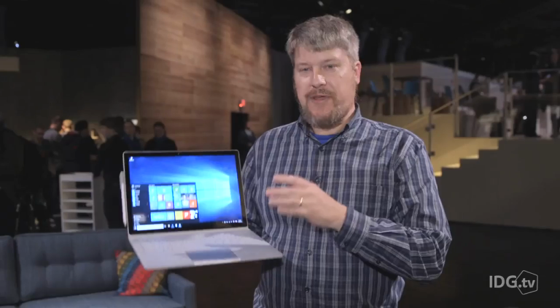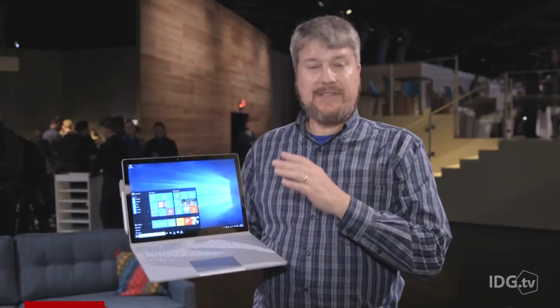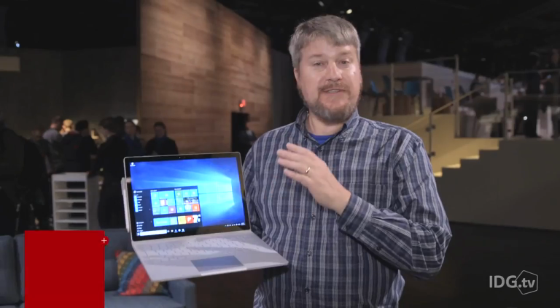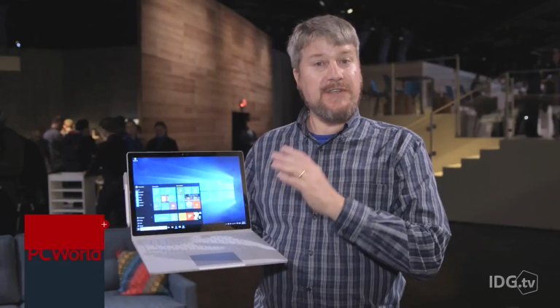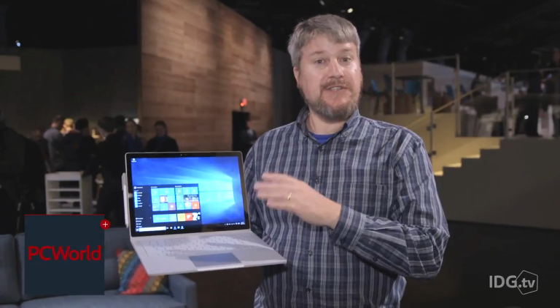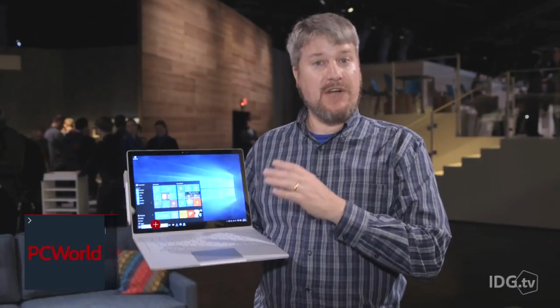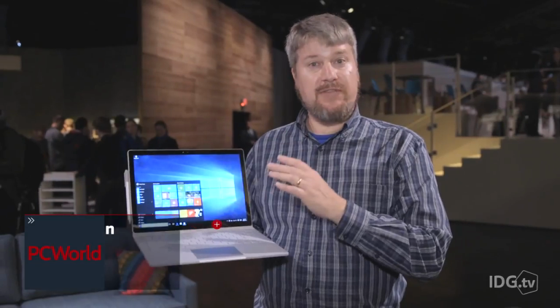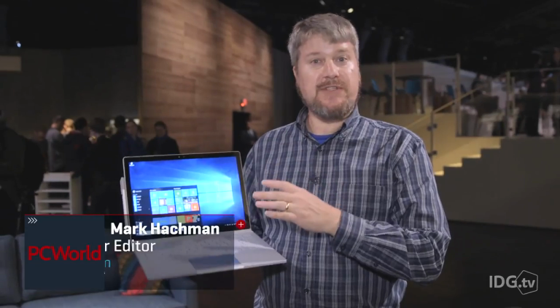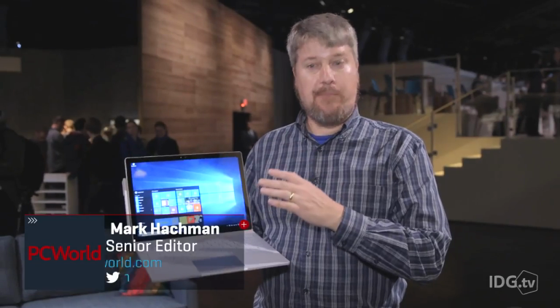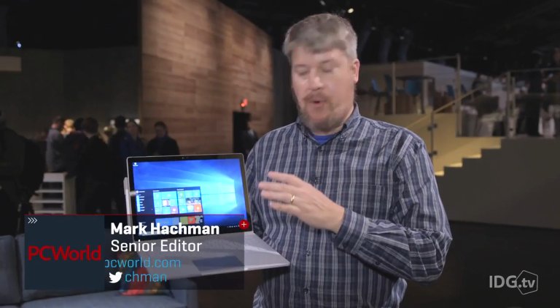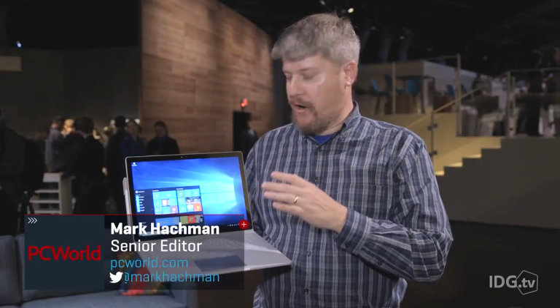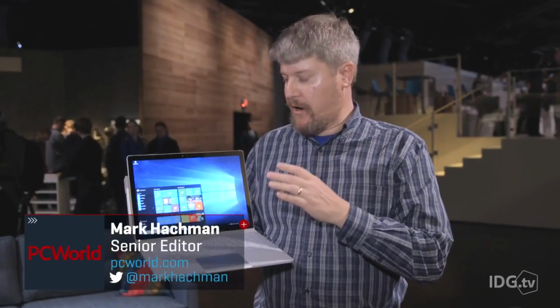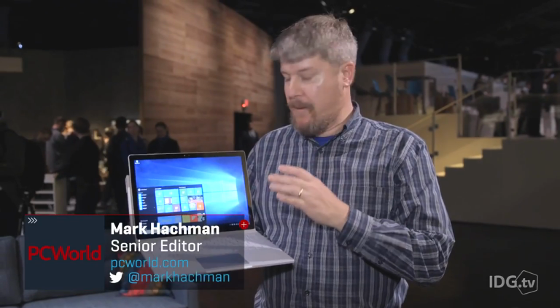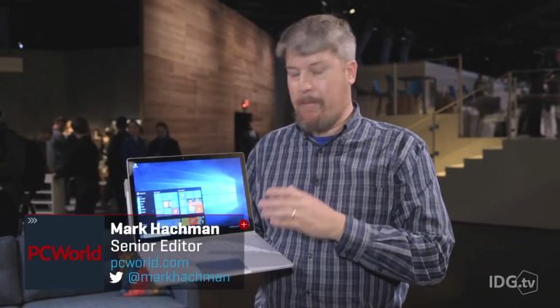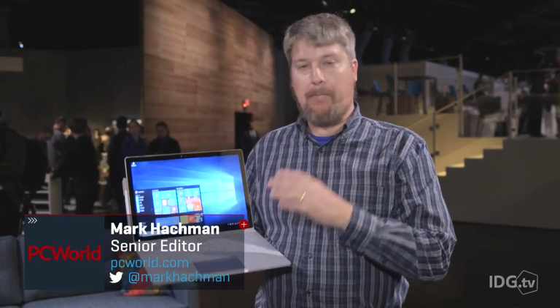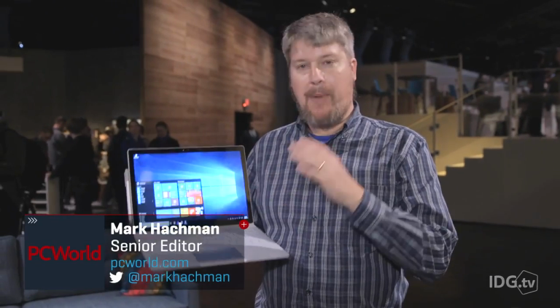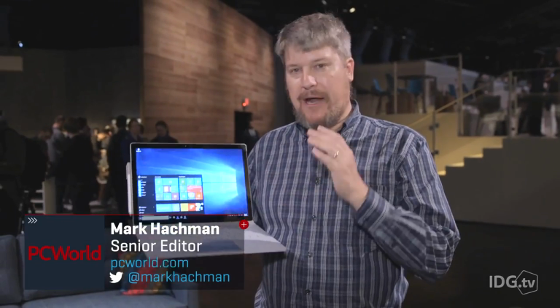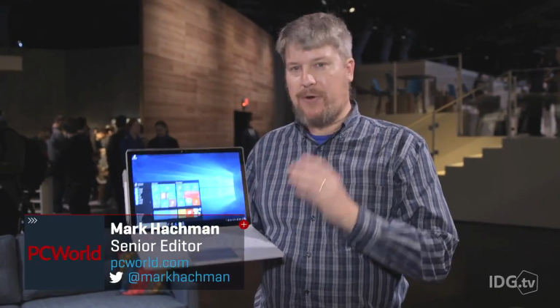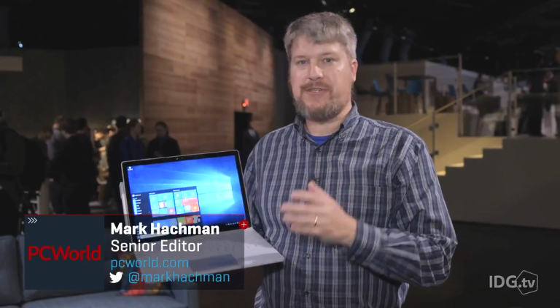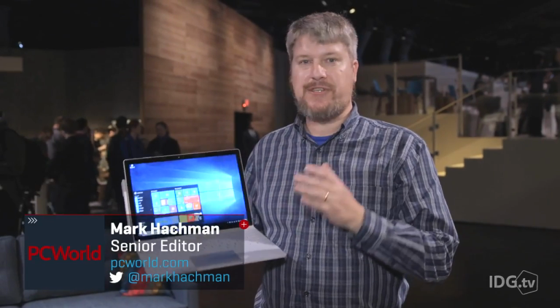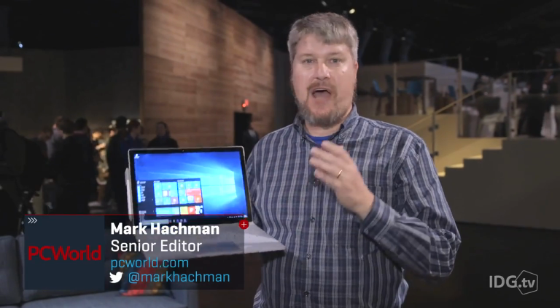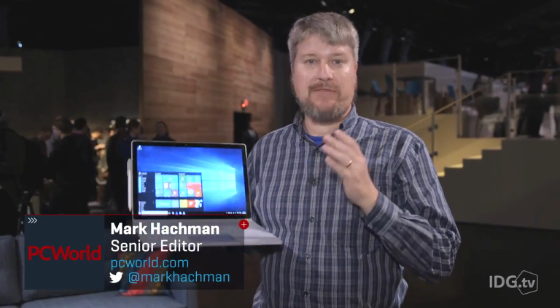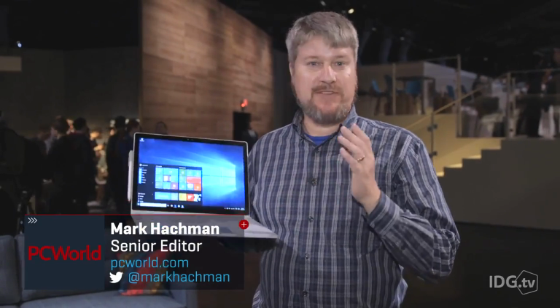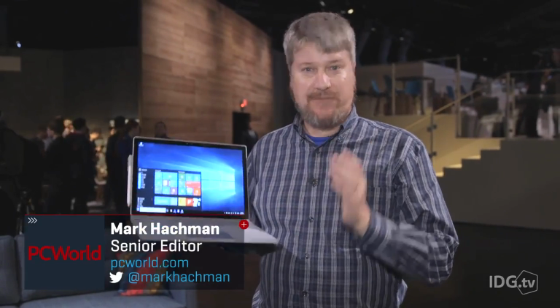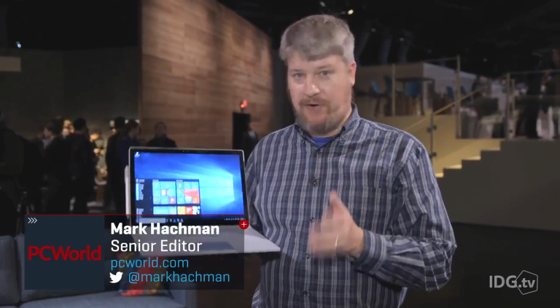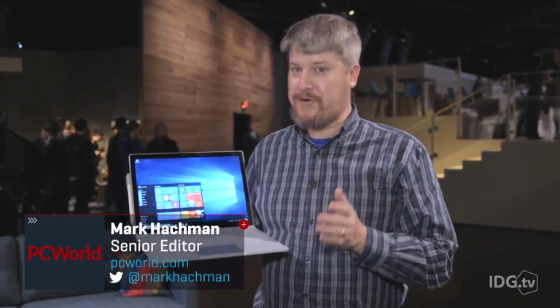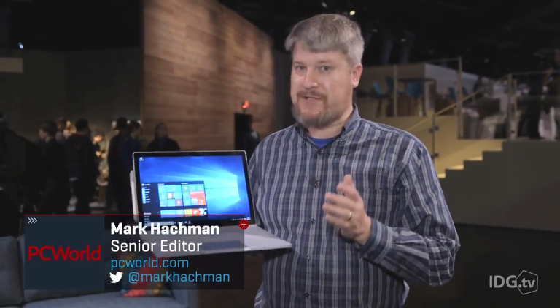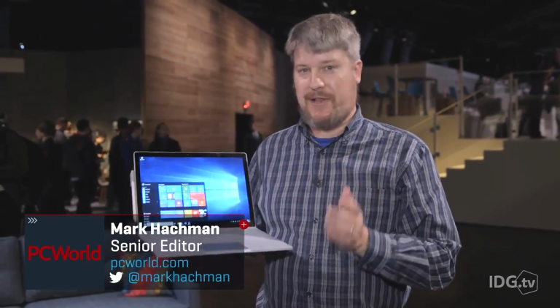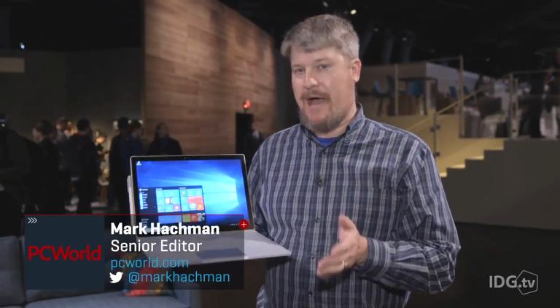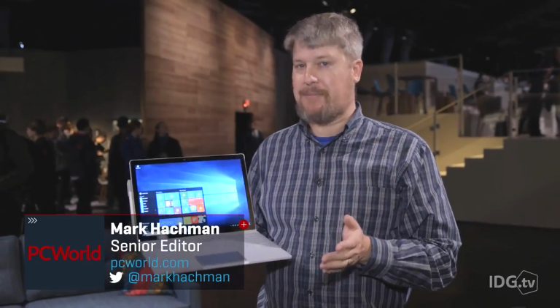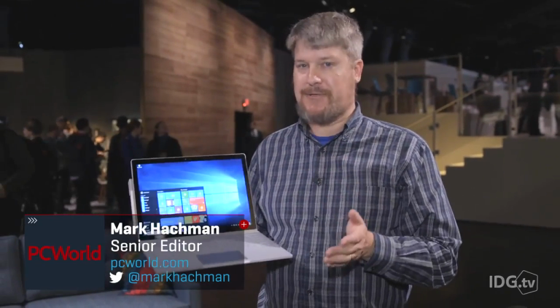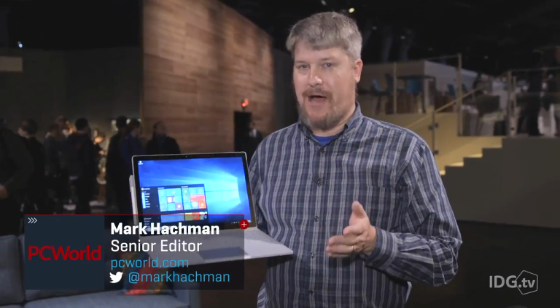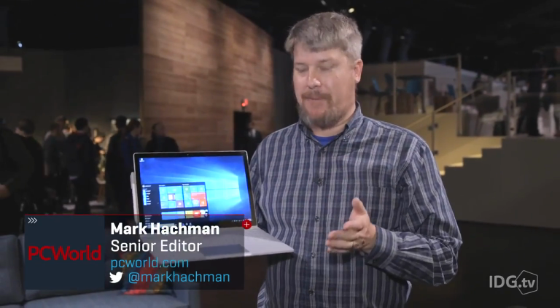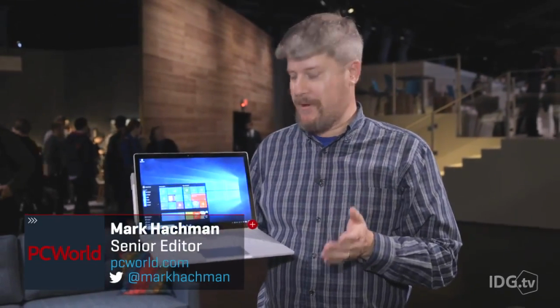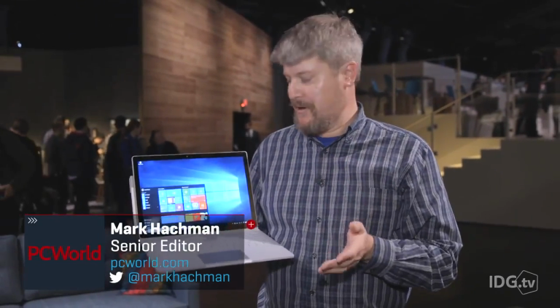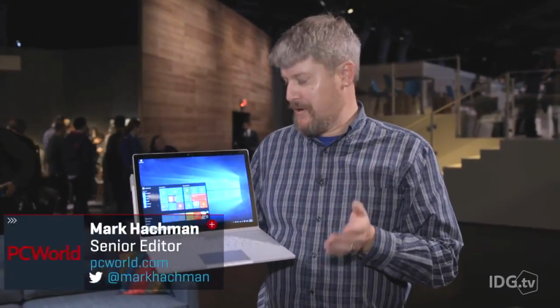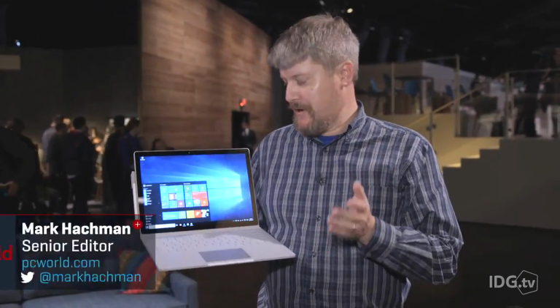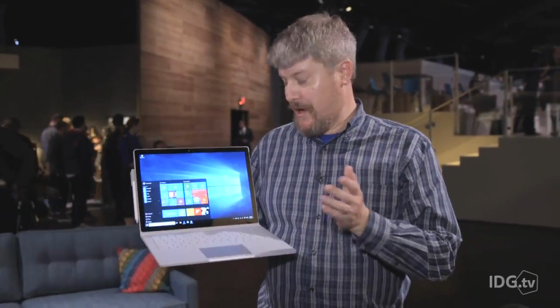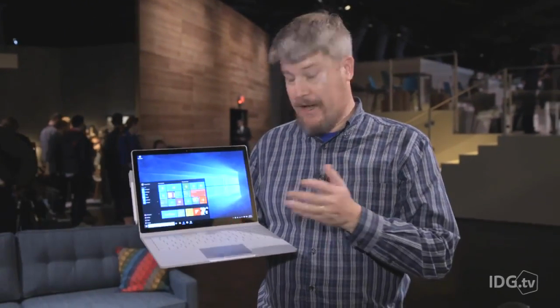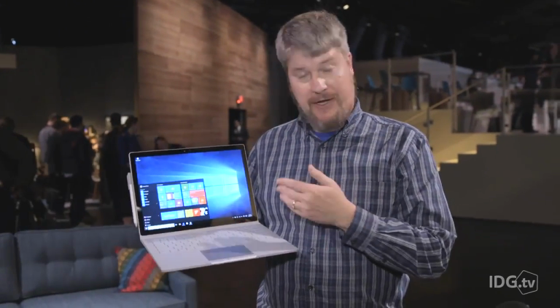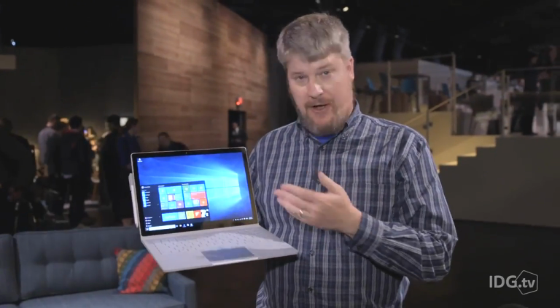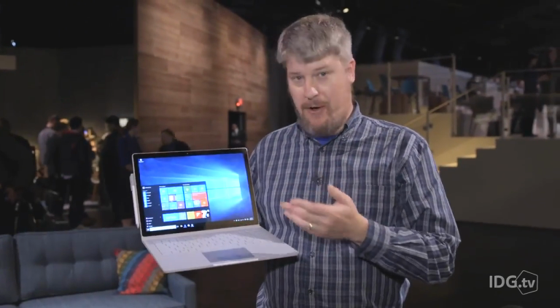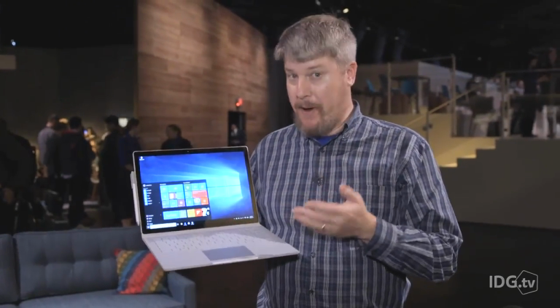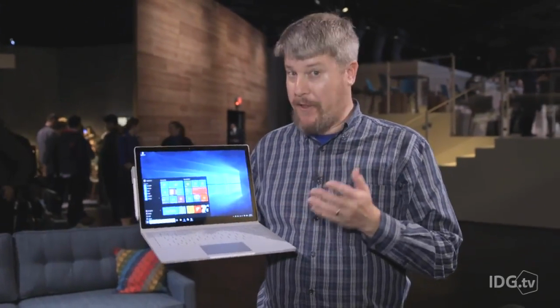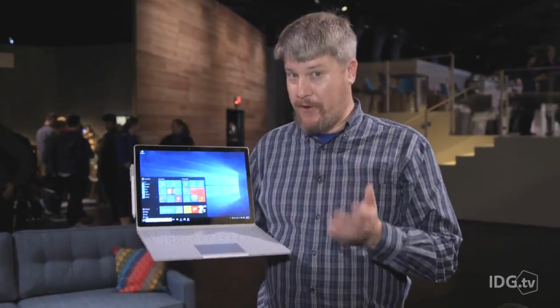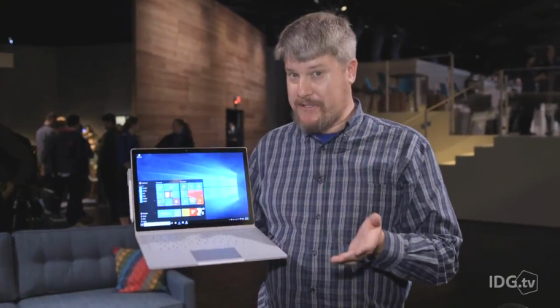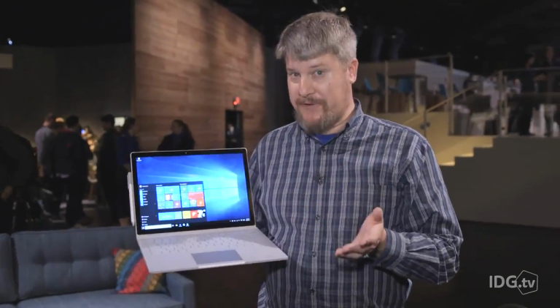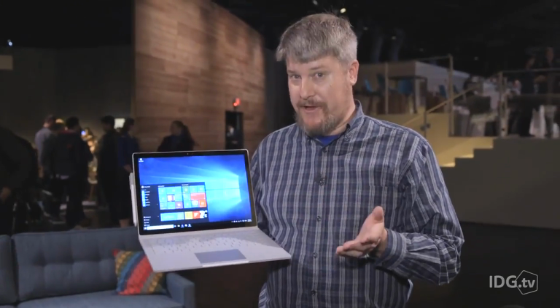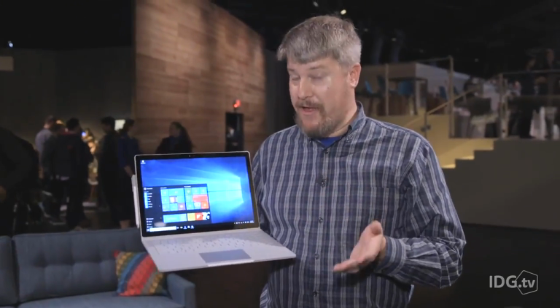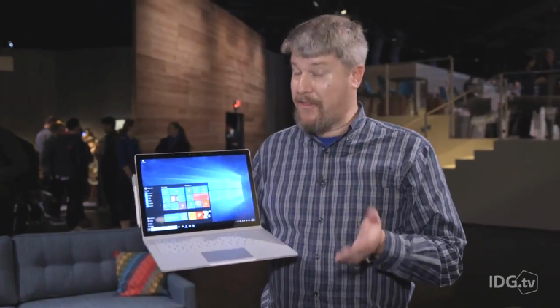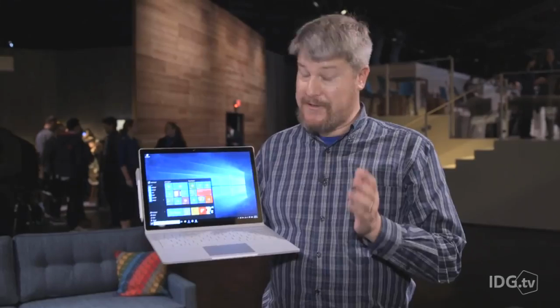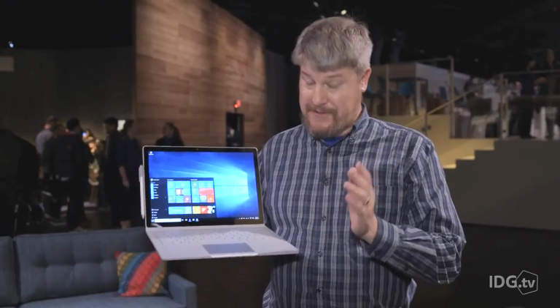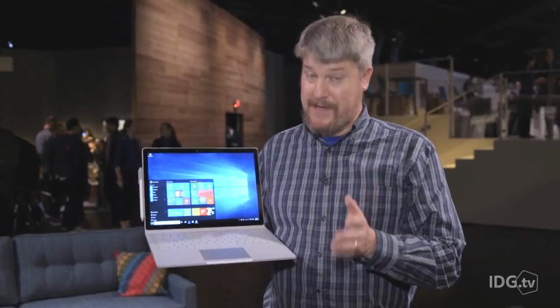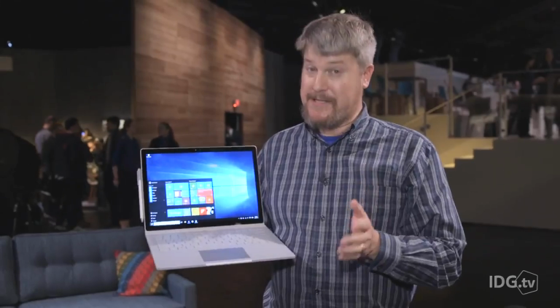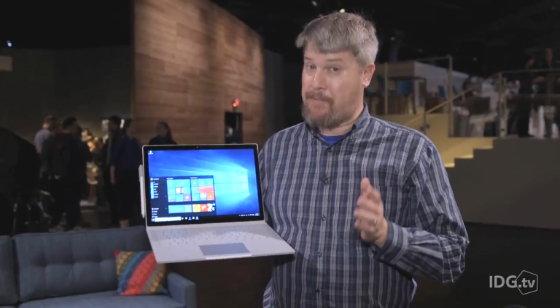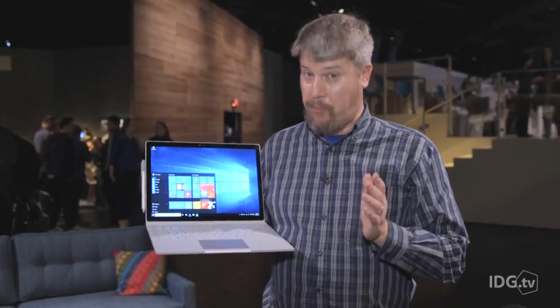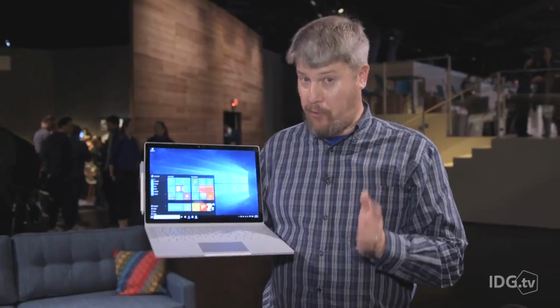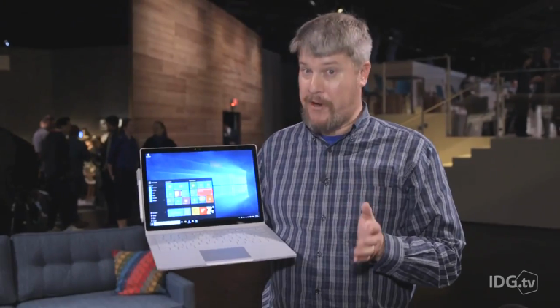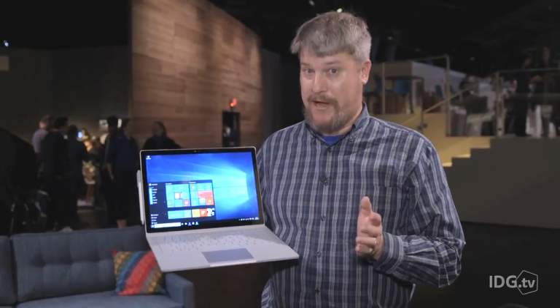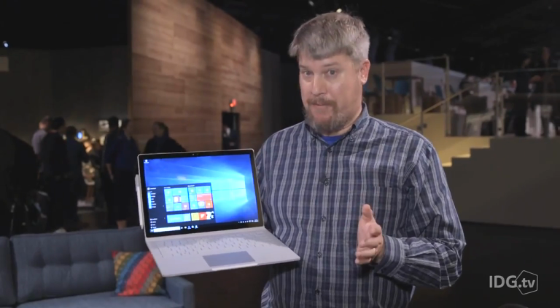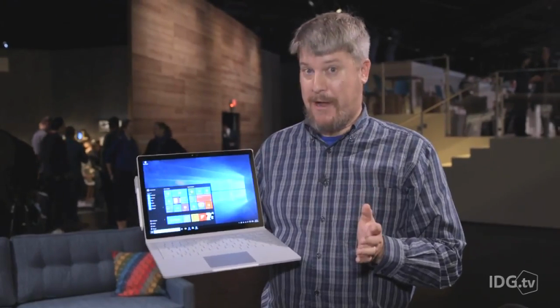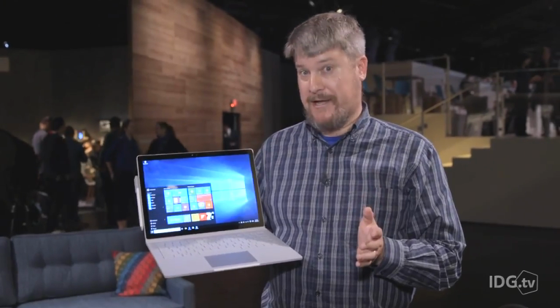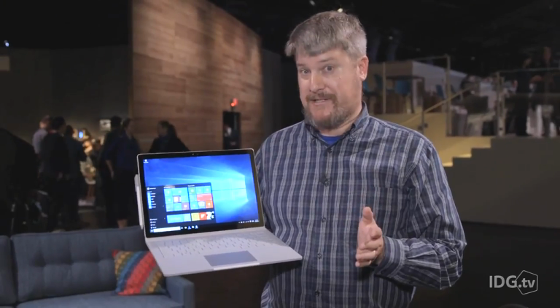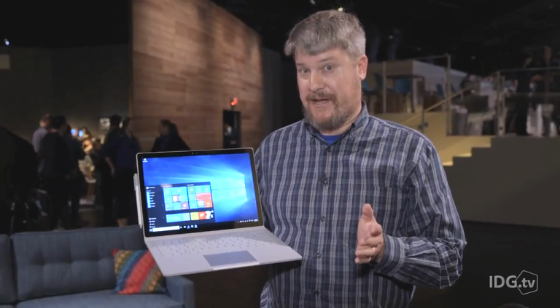This is the Surface Book, Microsoft's first laptop. And you know, by the looks of it, this thing is pretty amazing.